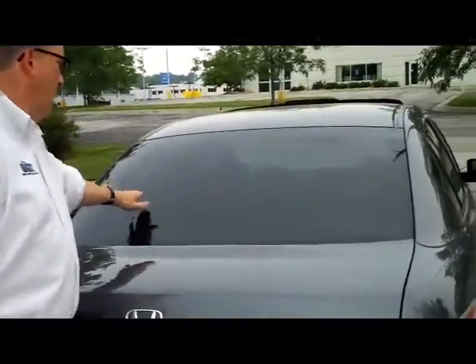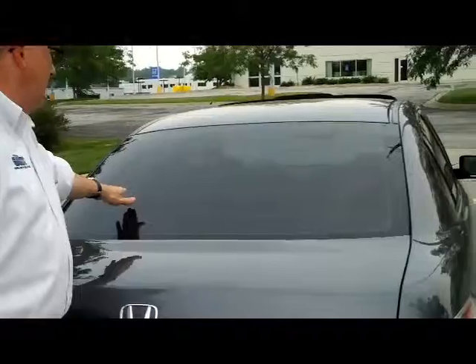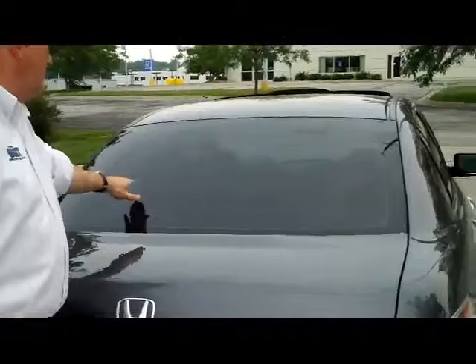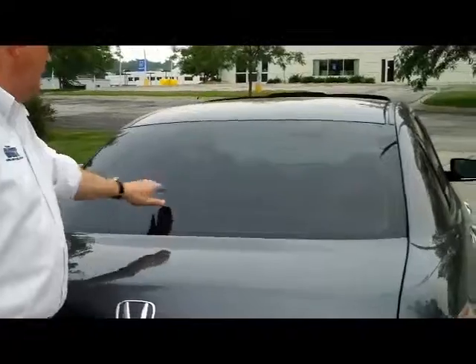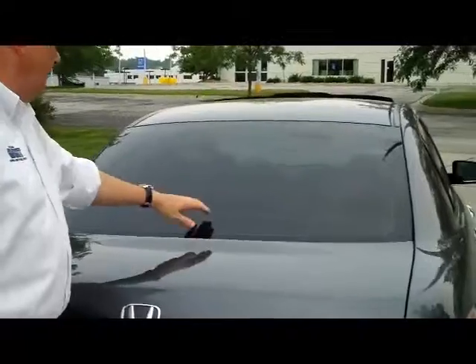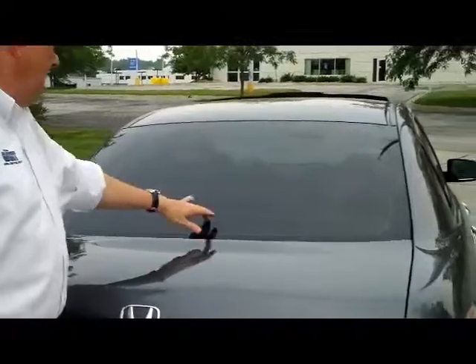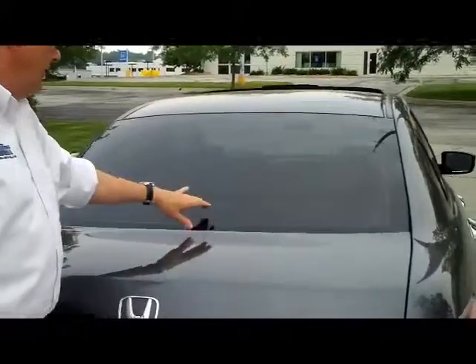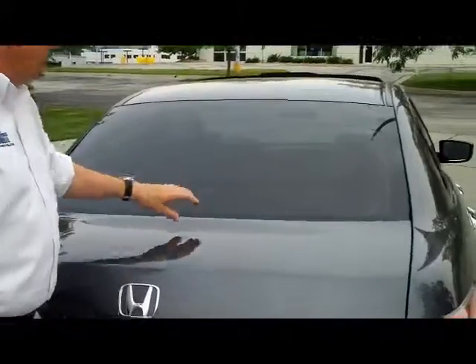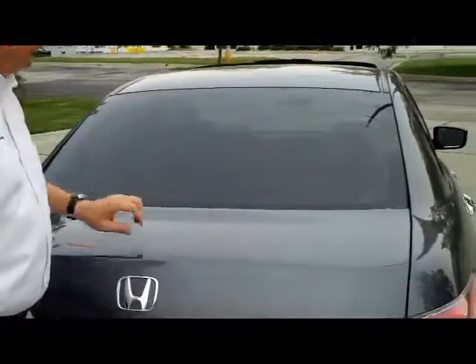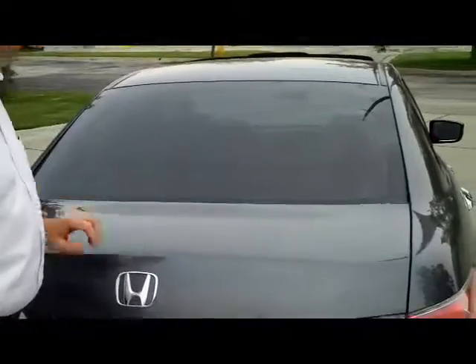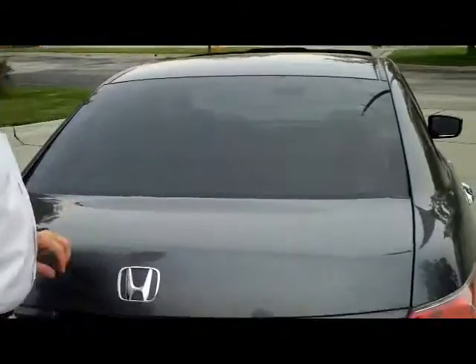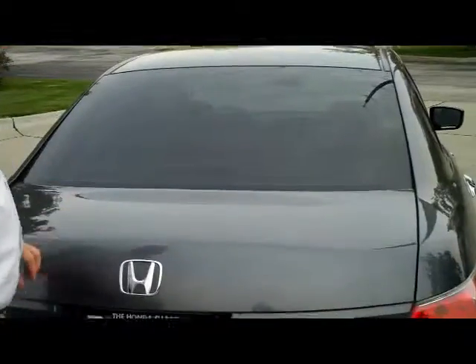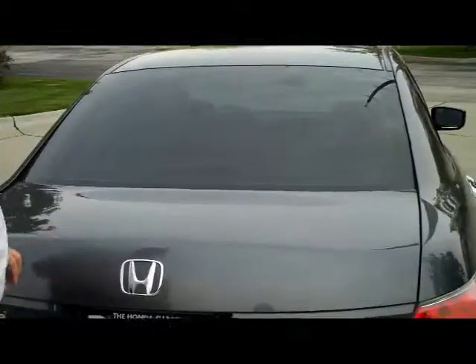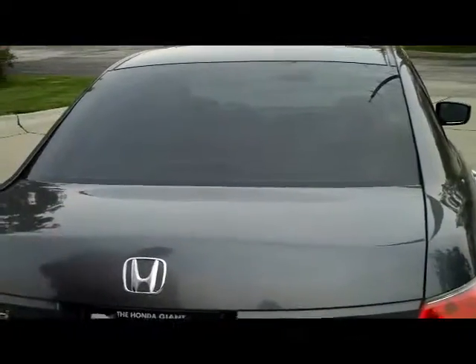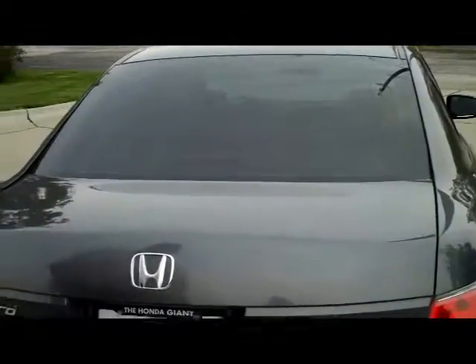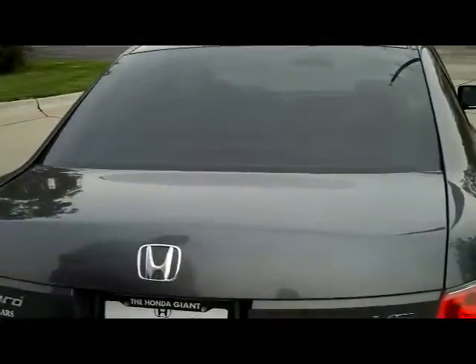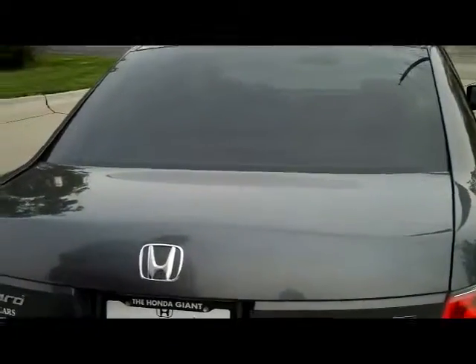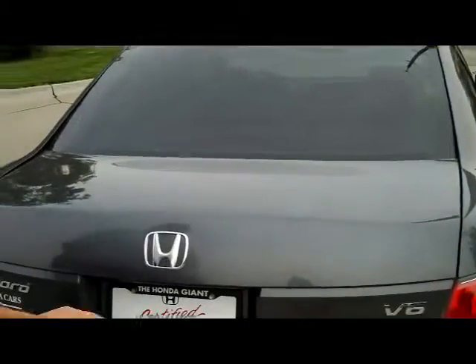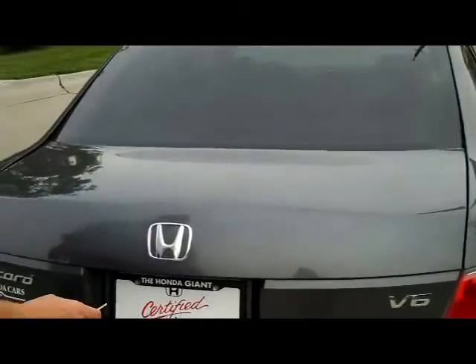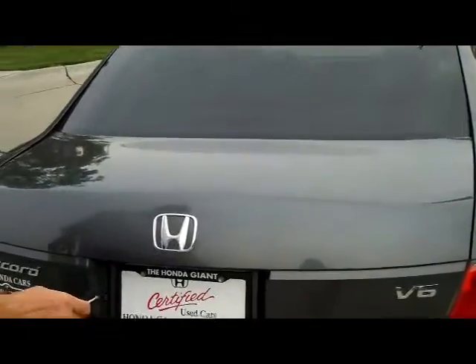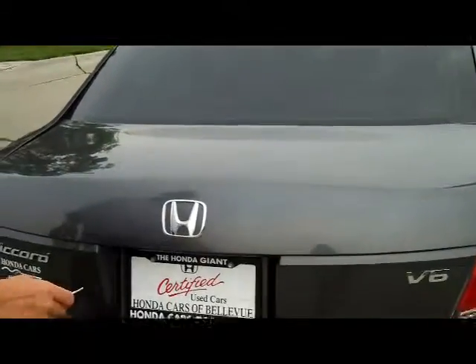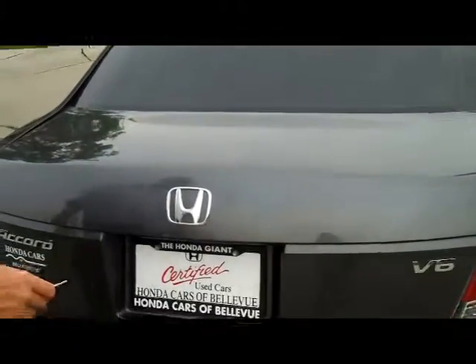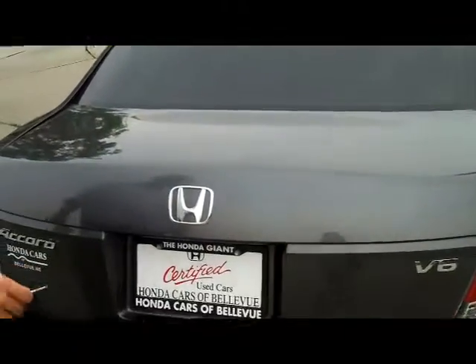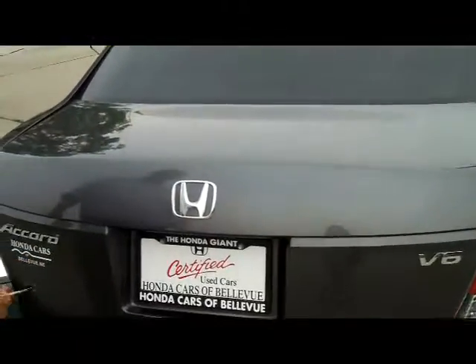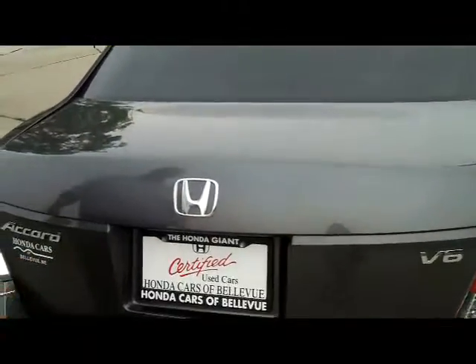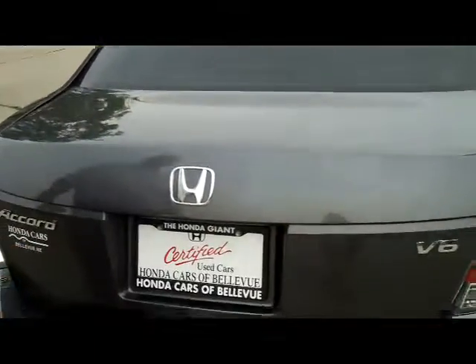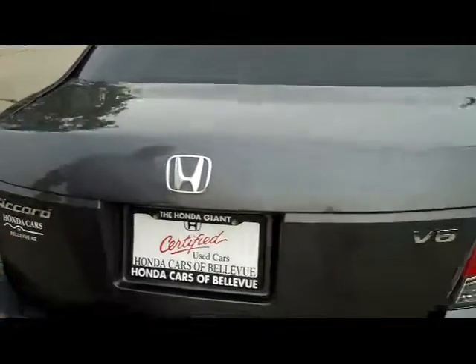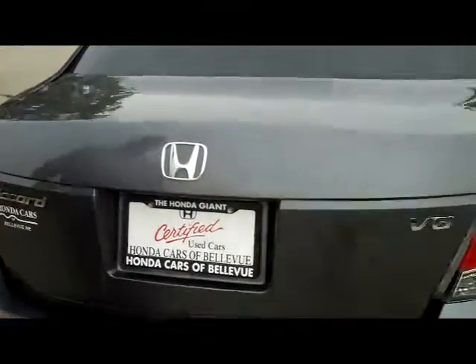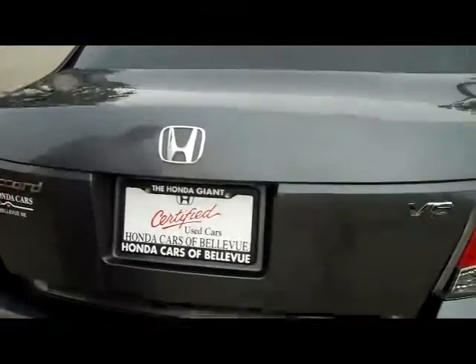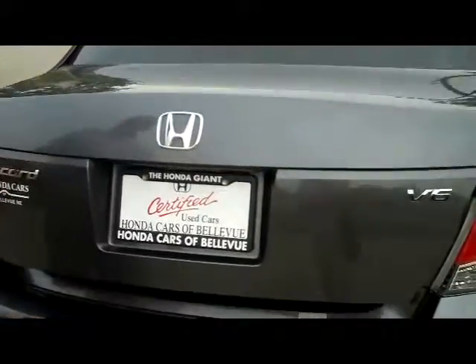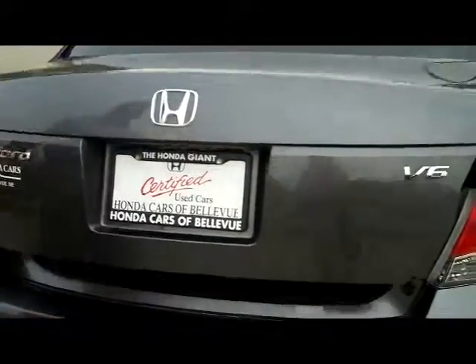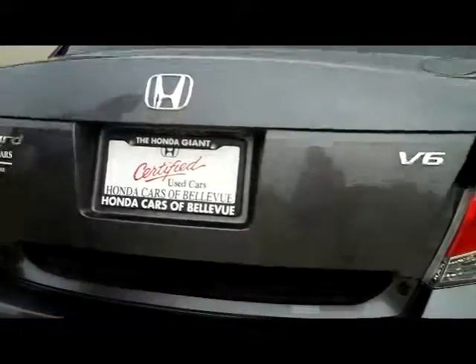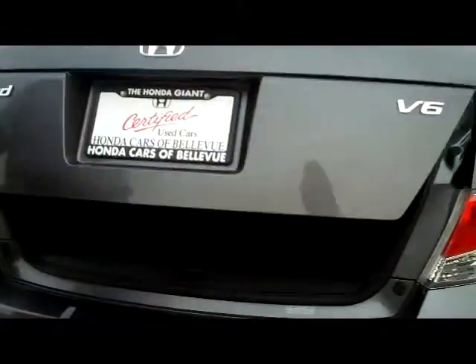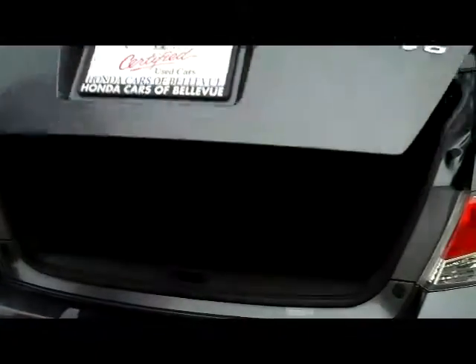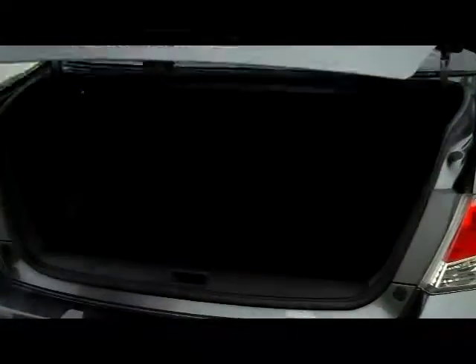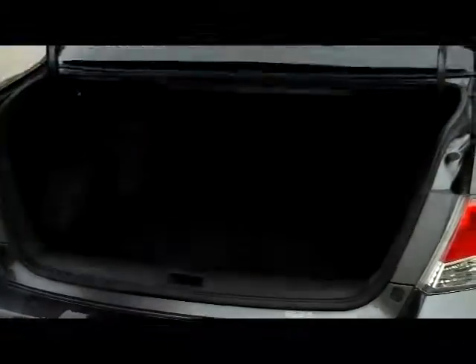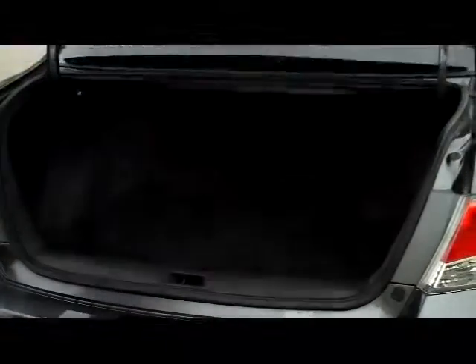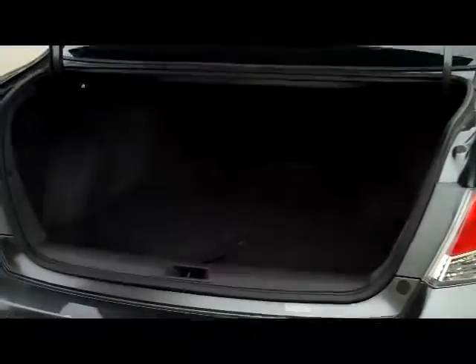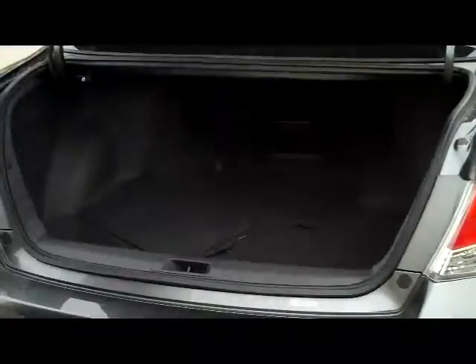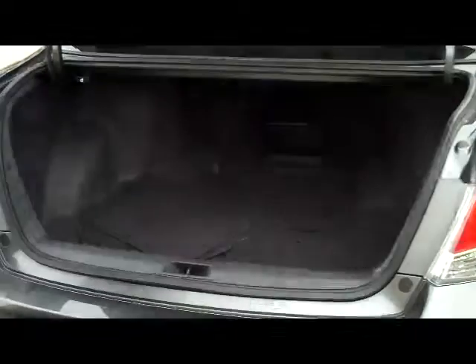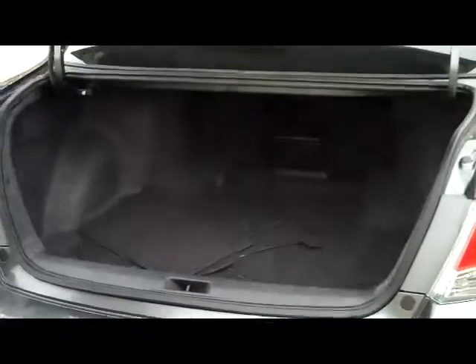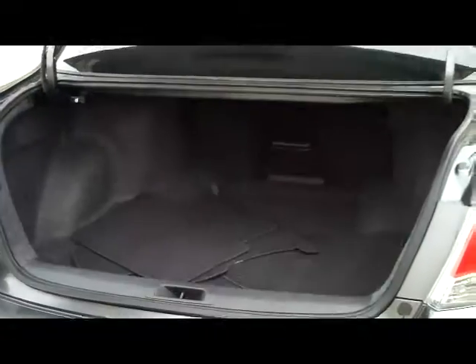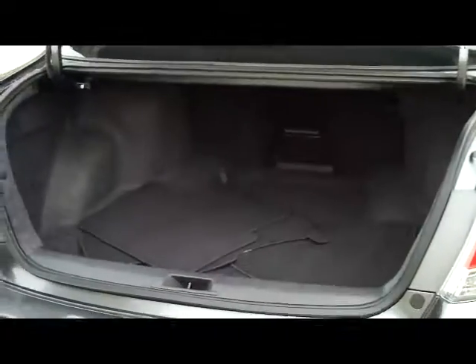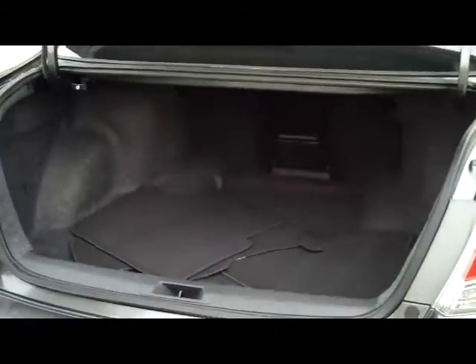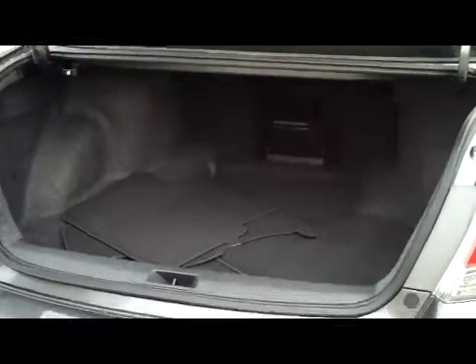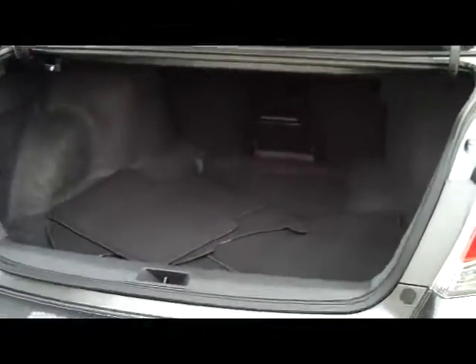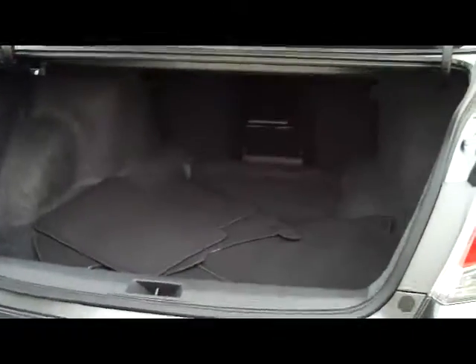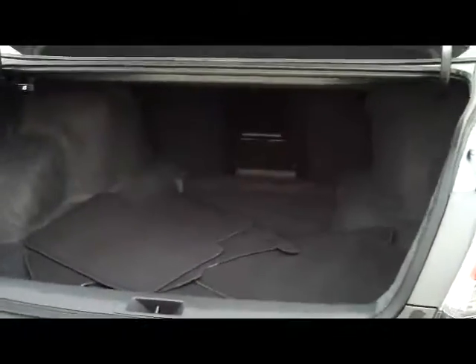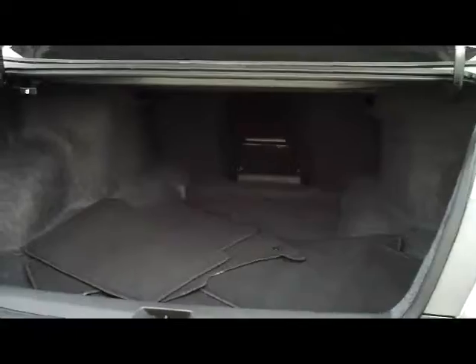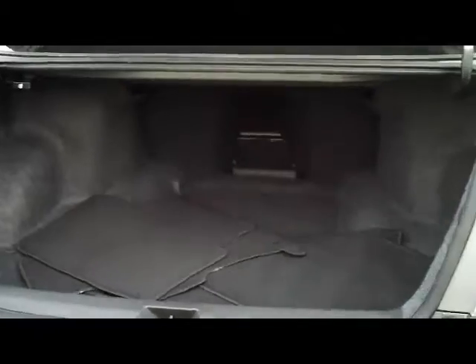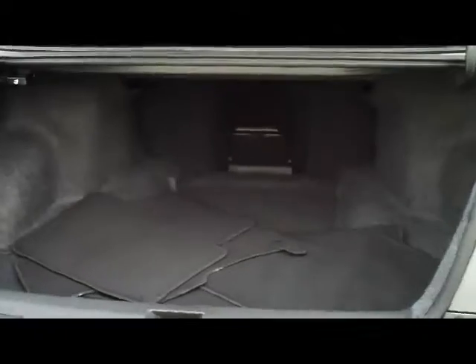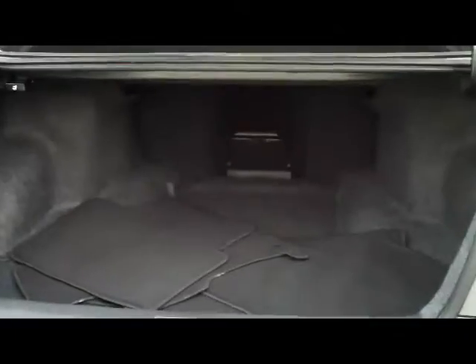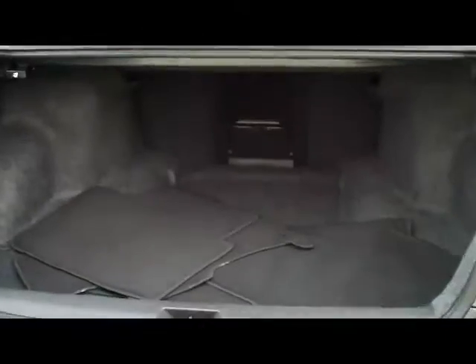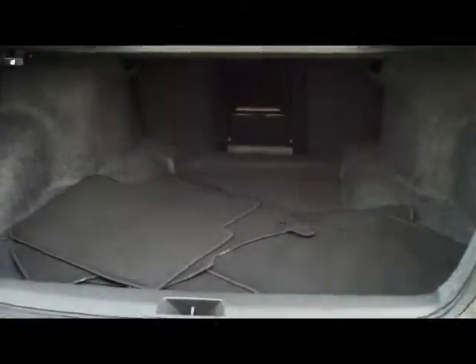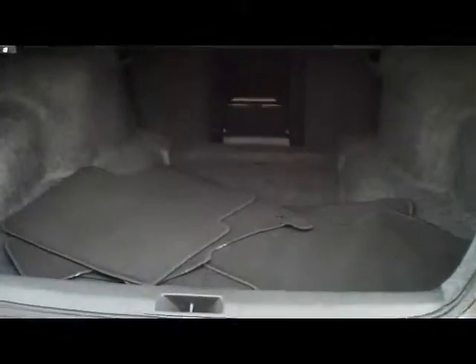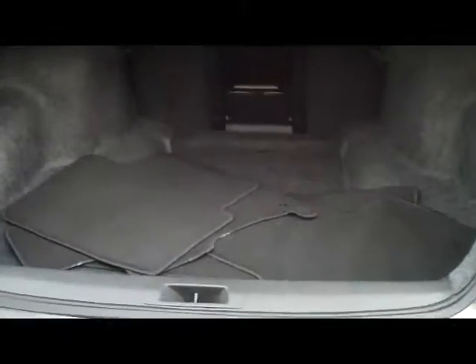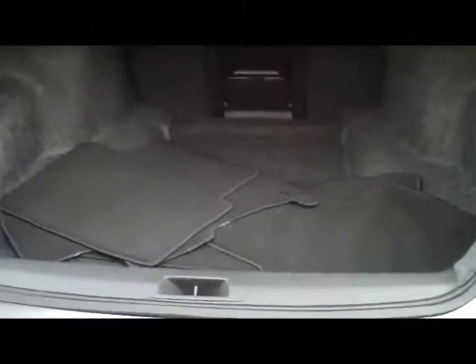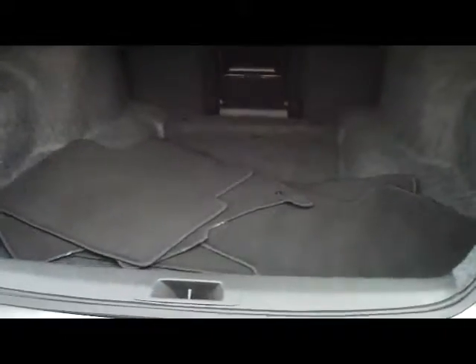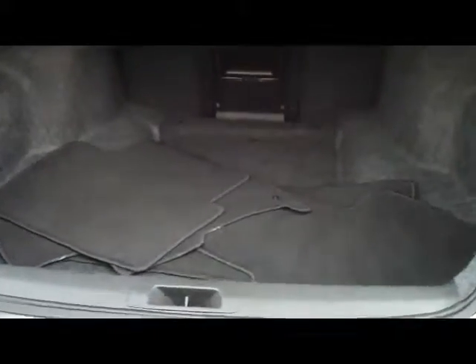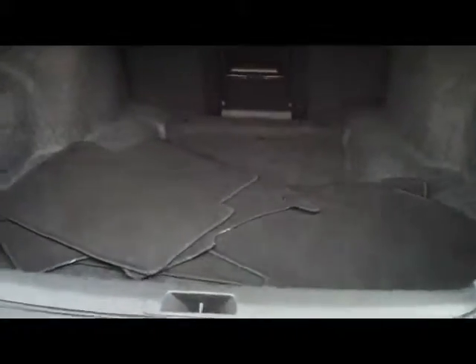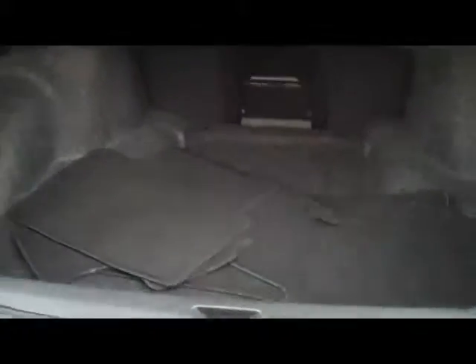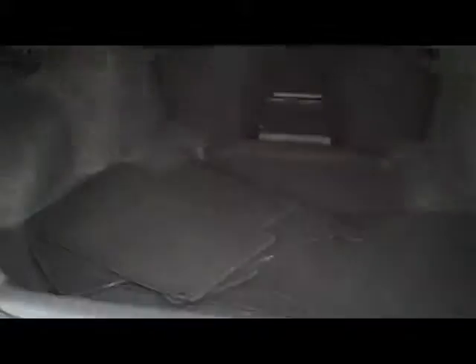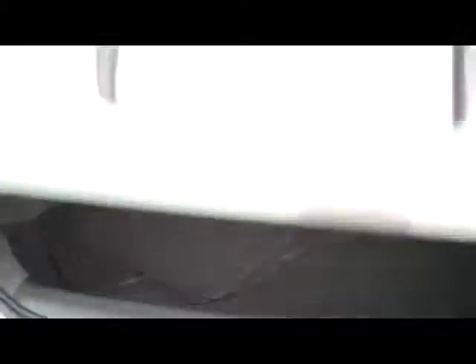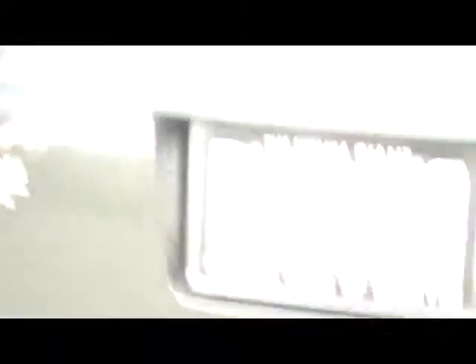Rear window defrost. High mount brake light. Lots of room in the trunk.